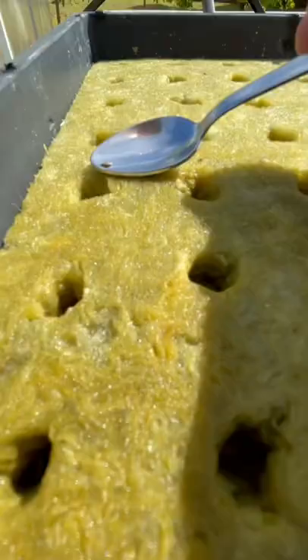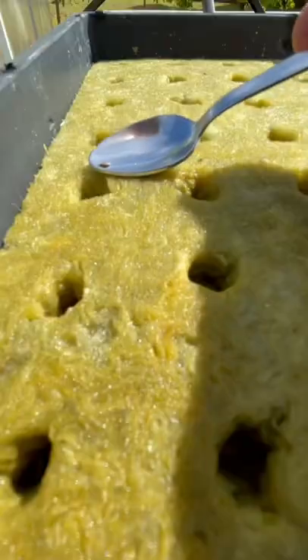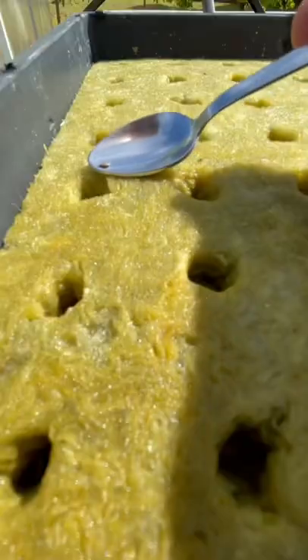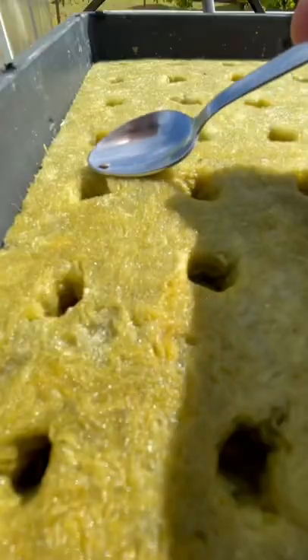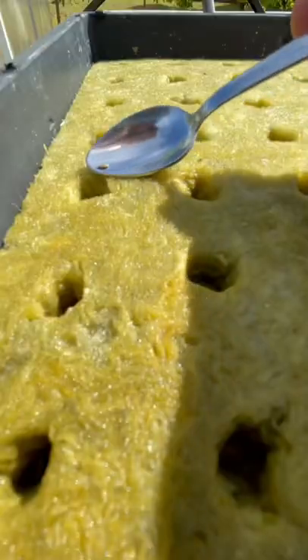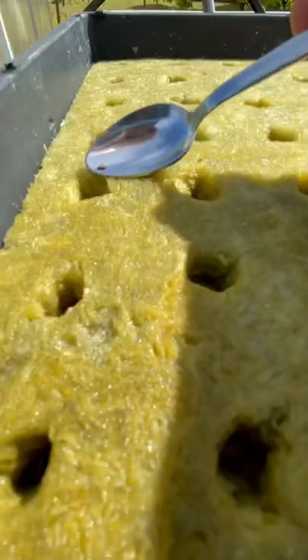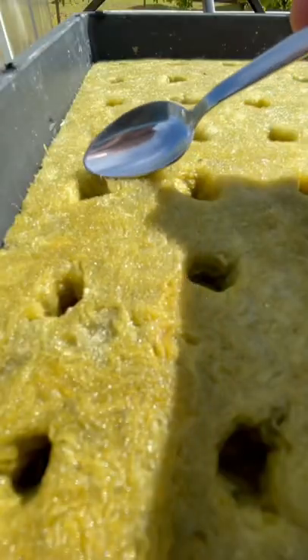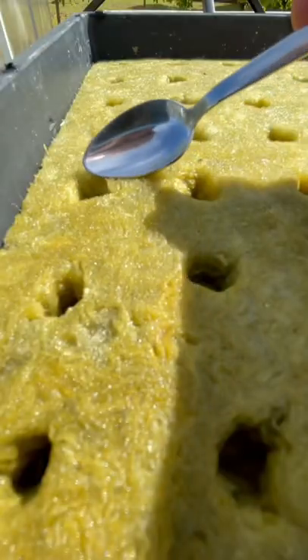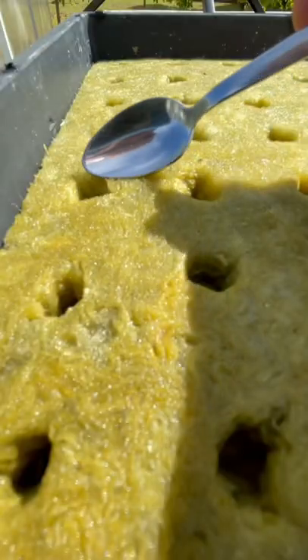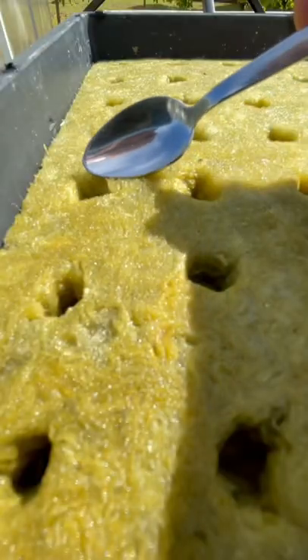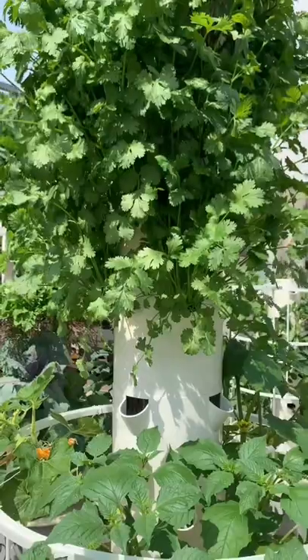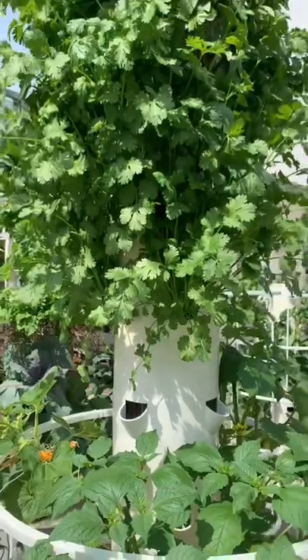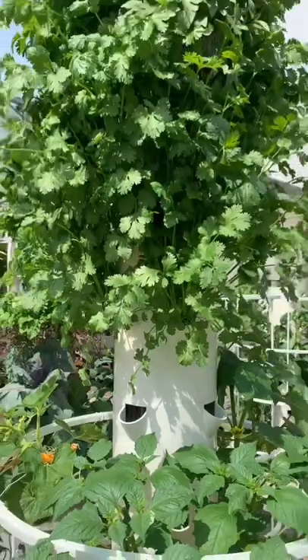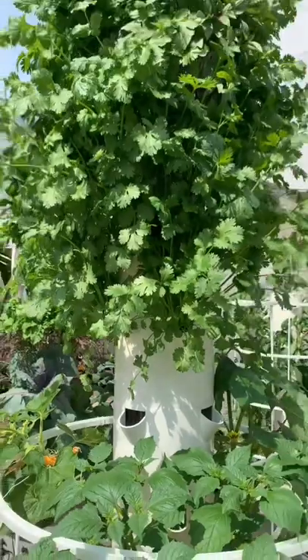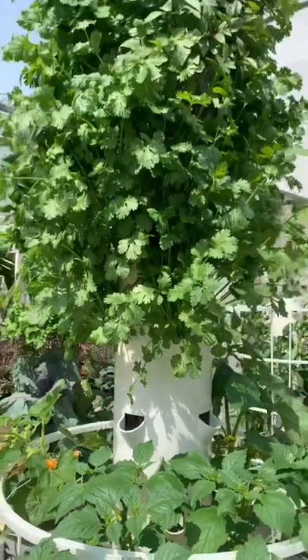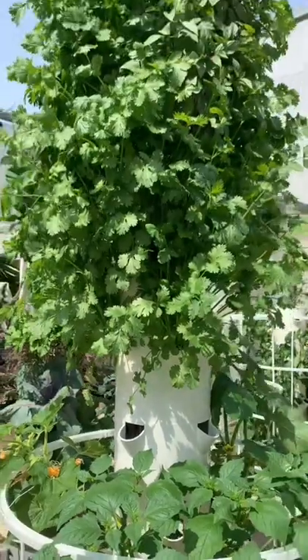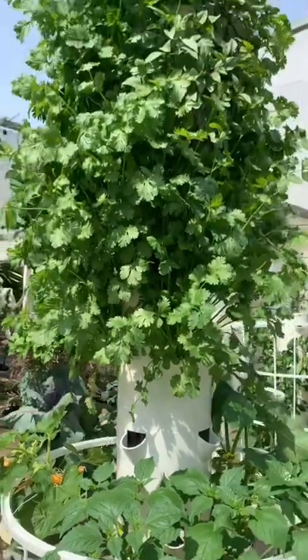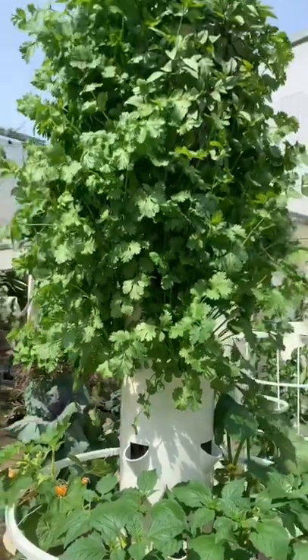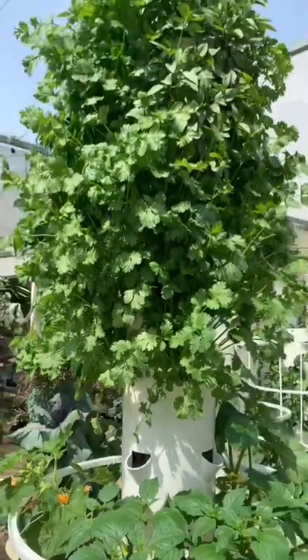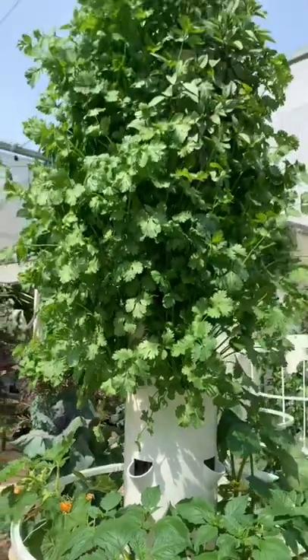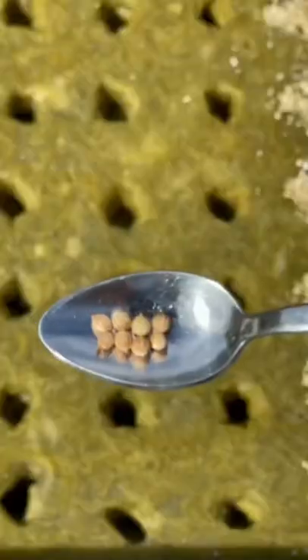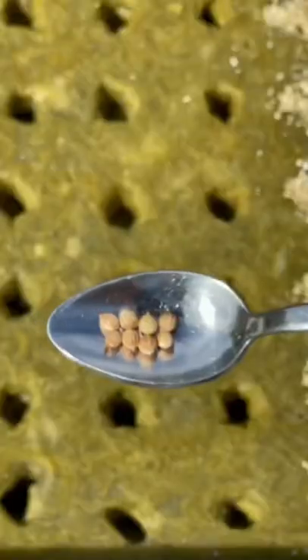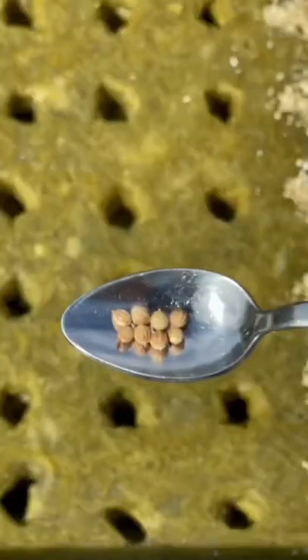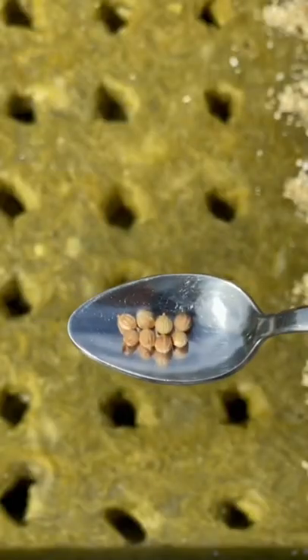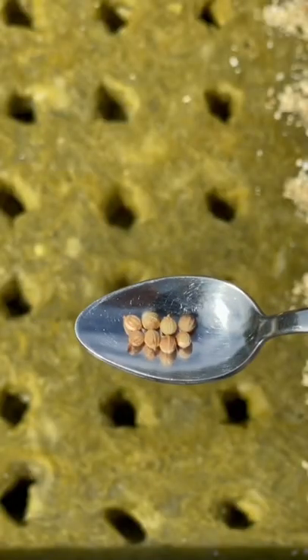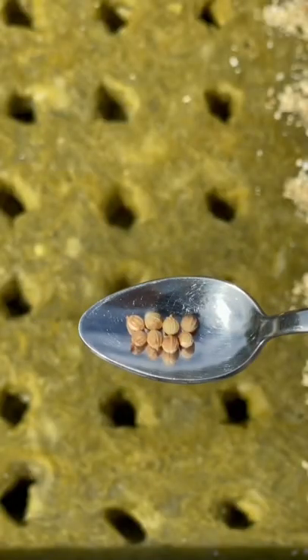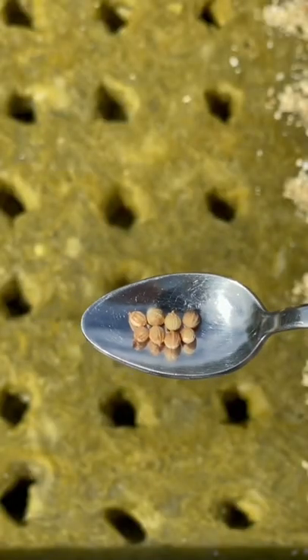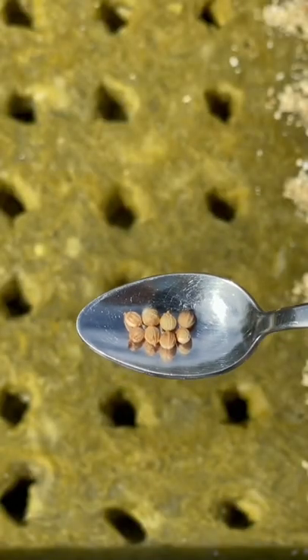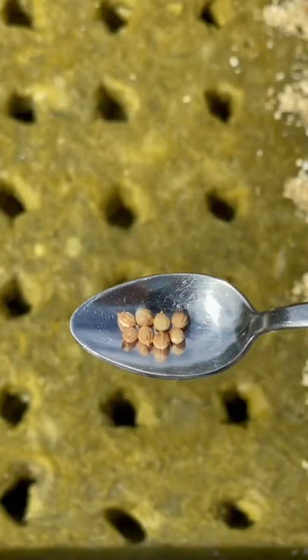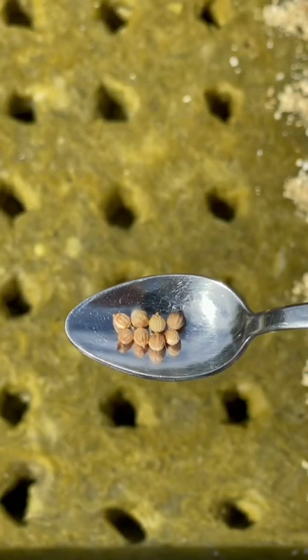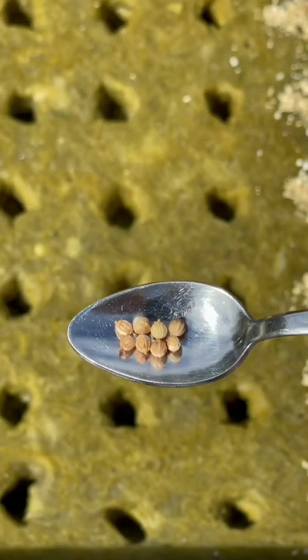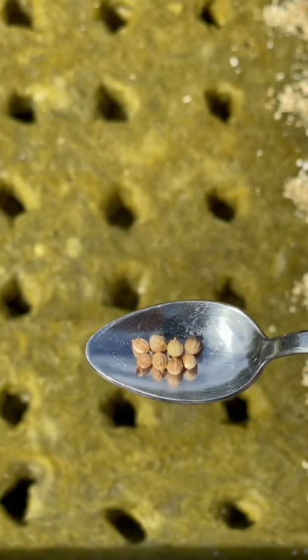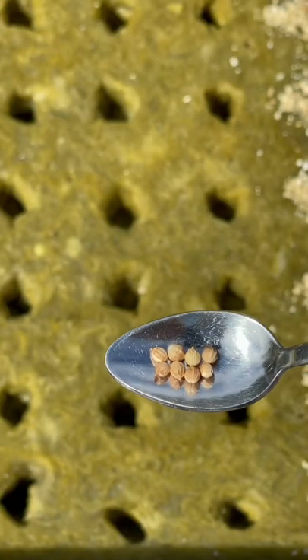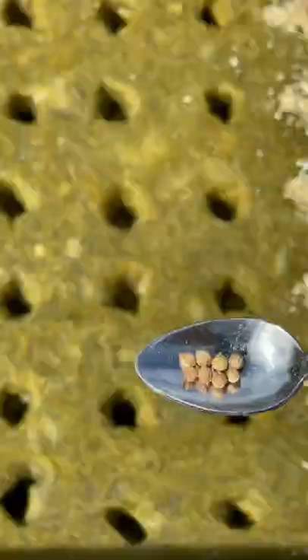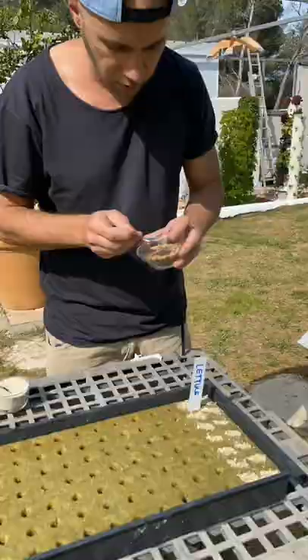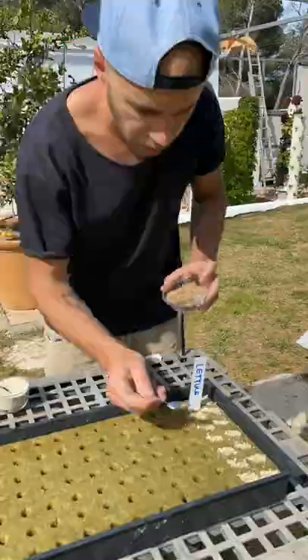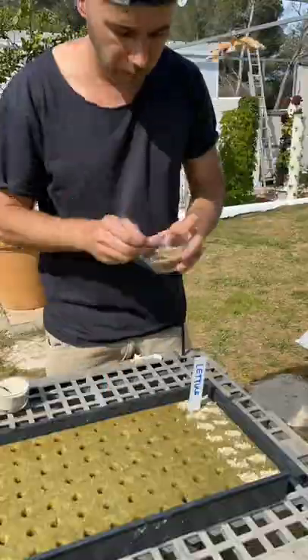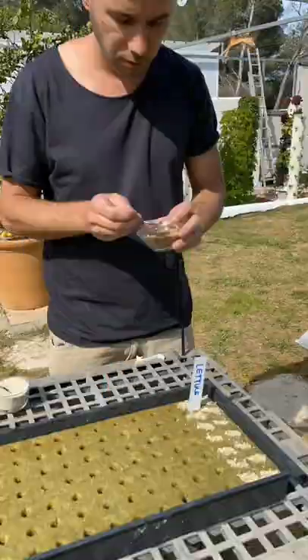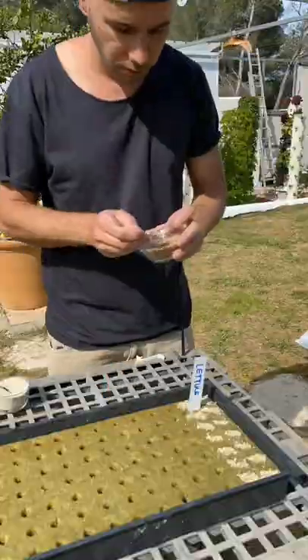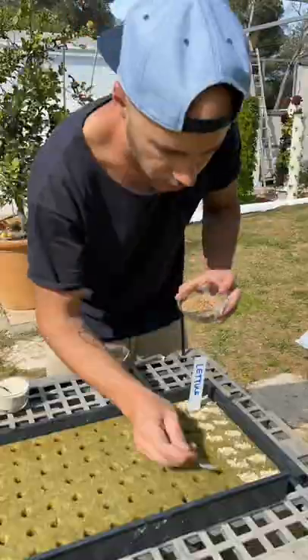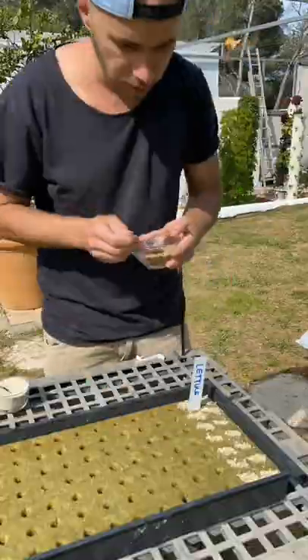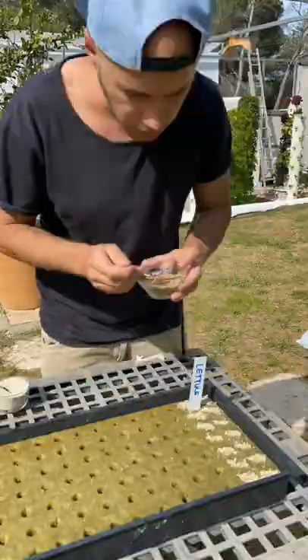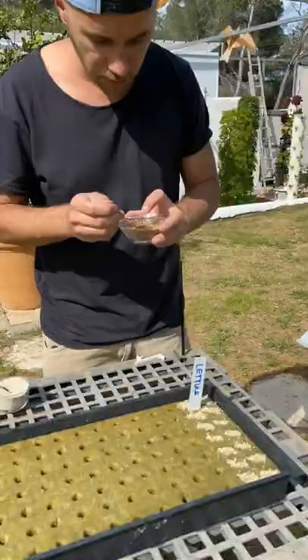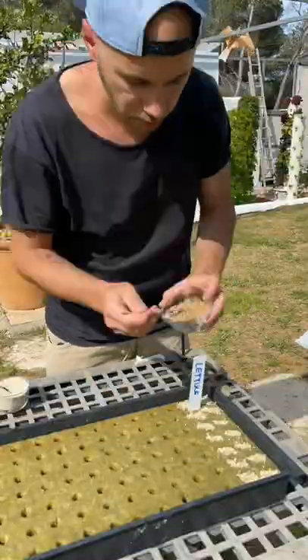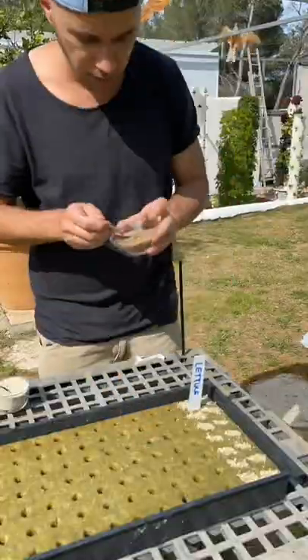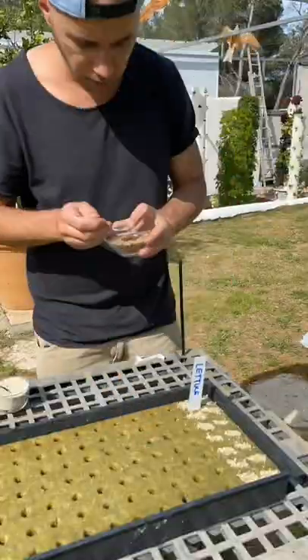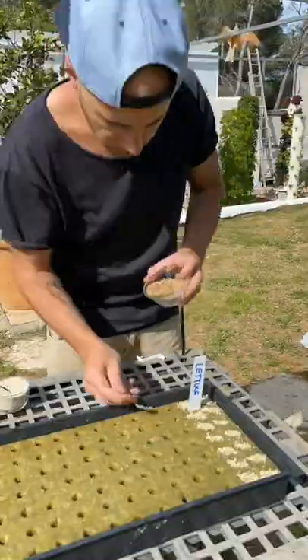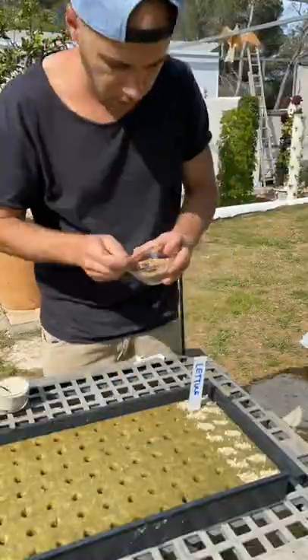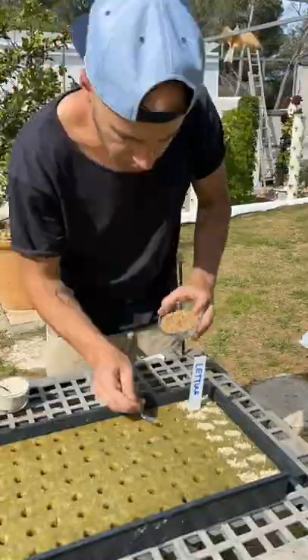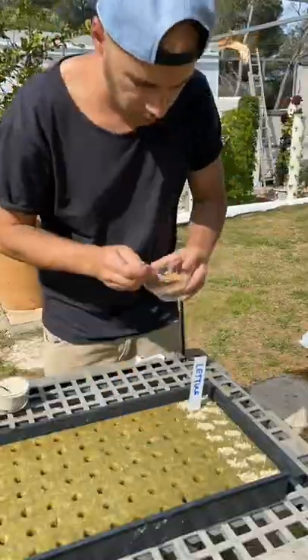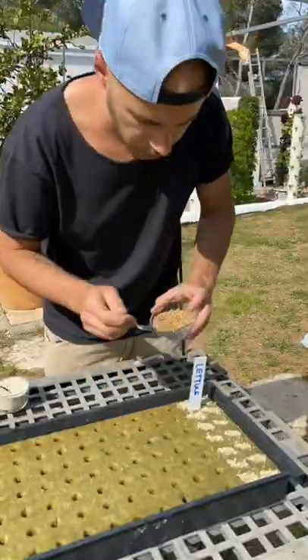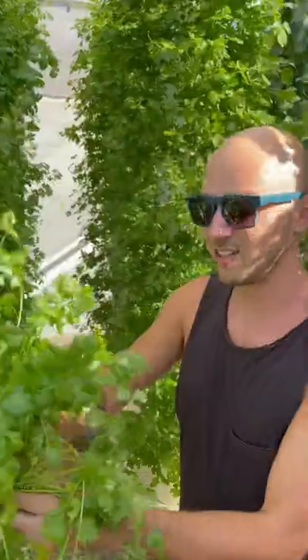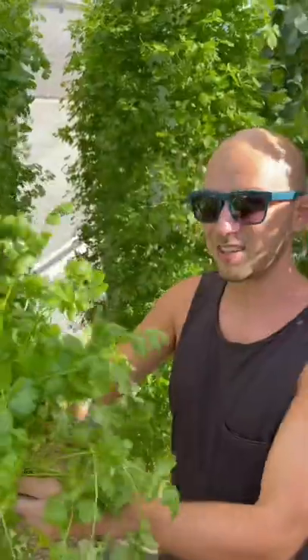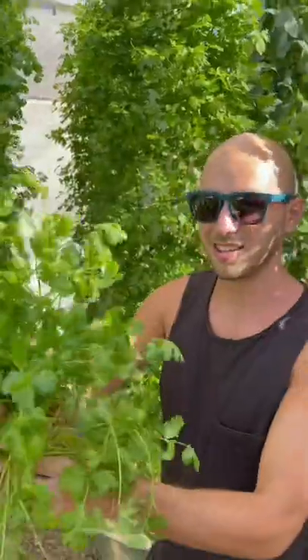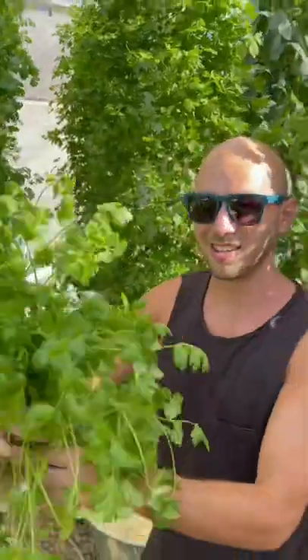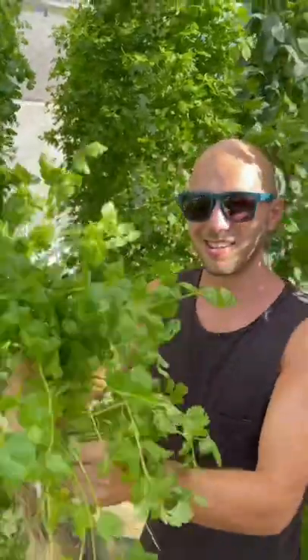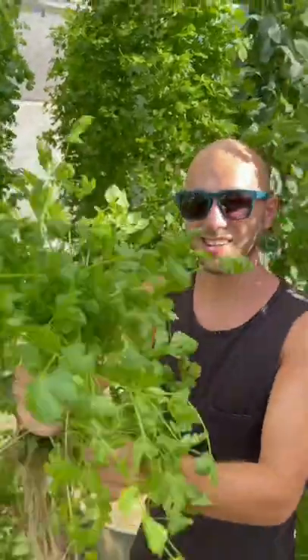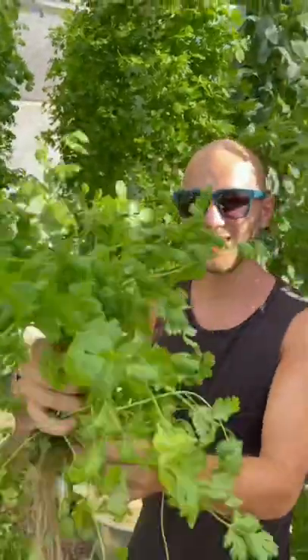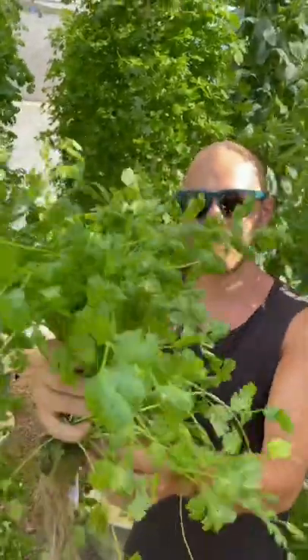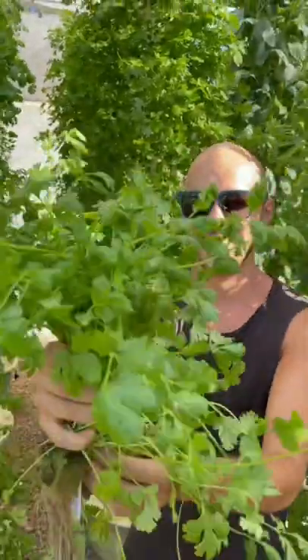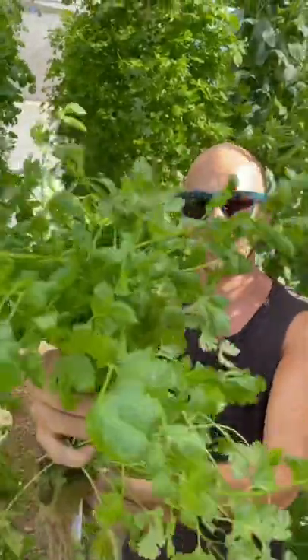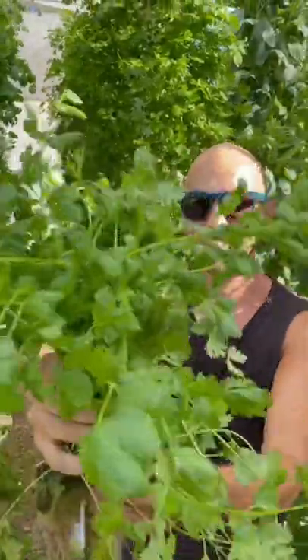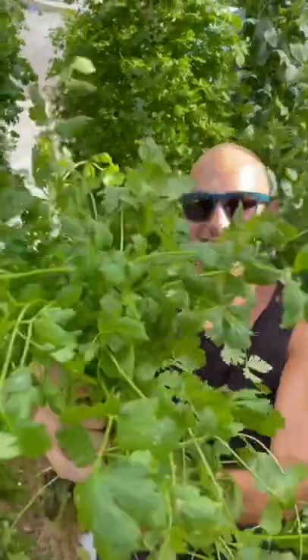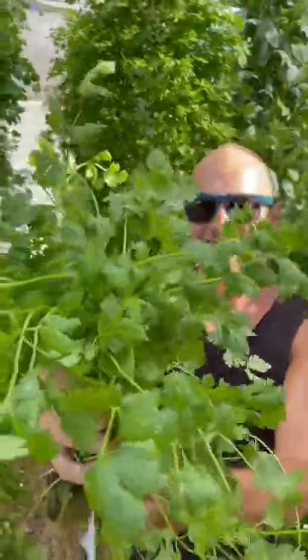But that is not the case with cilantro, where we recommend putting eight seeds per hole. This is the perfect amount to achieve a nice bunch of cilantro.